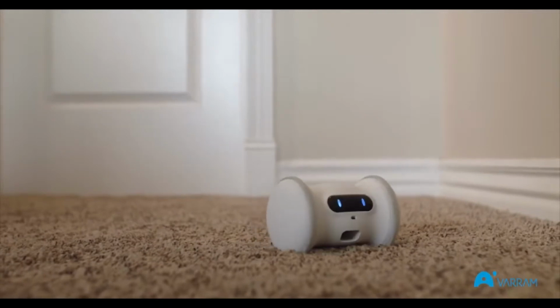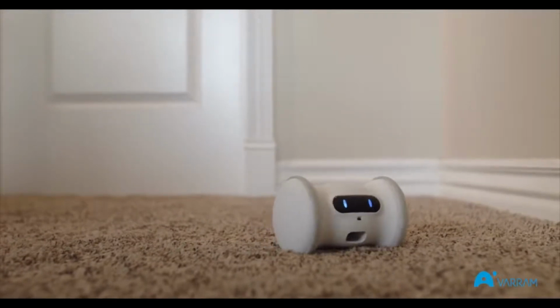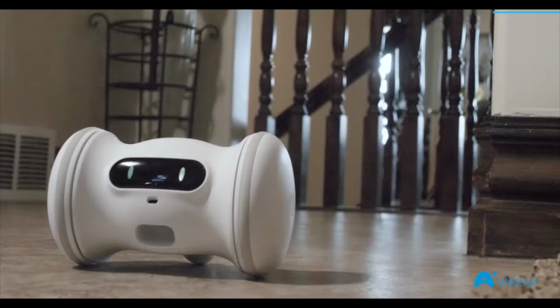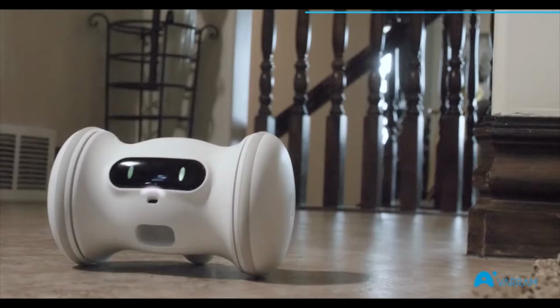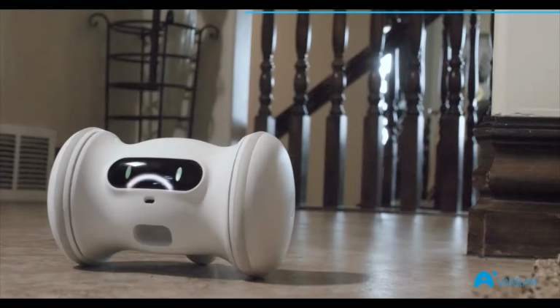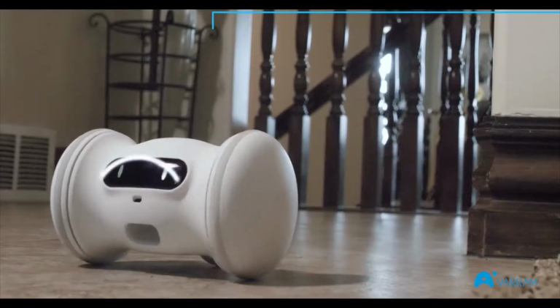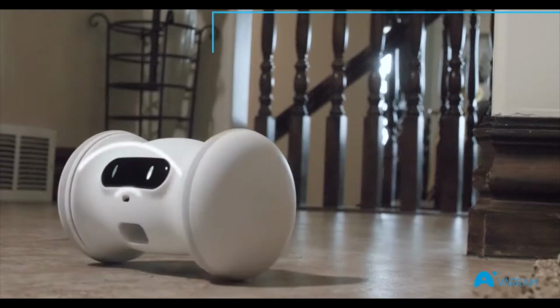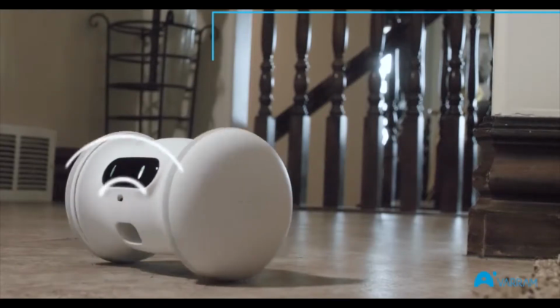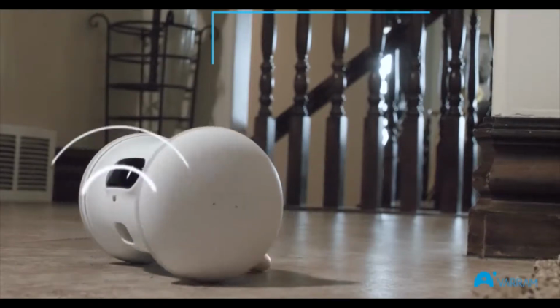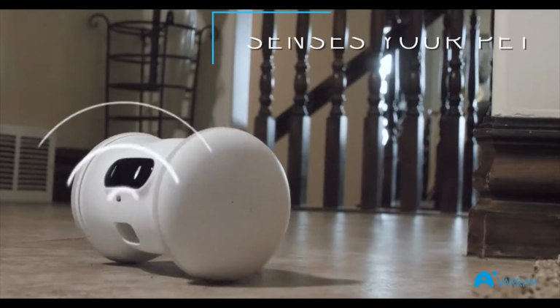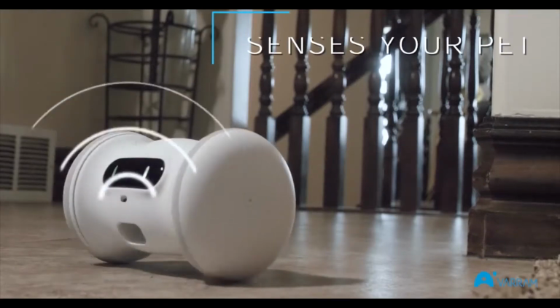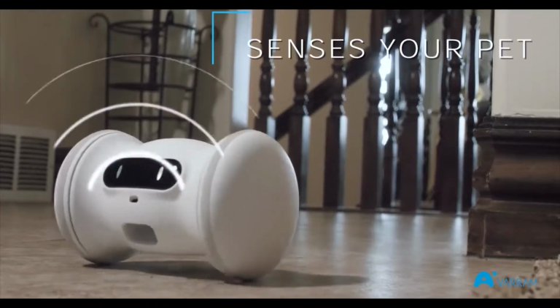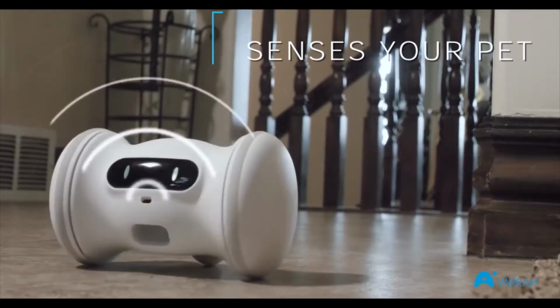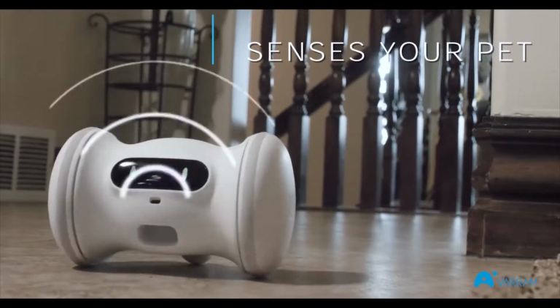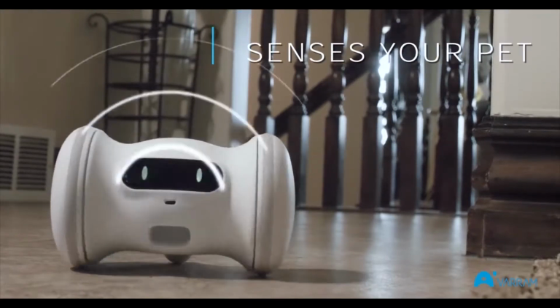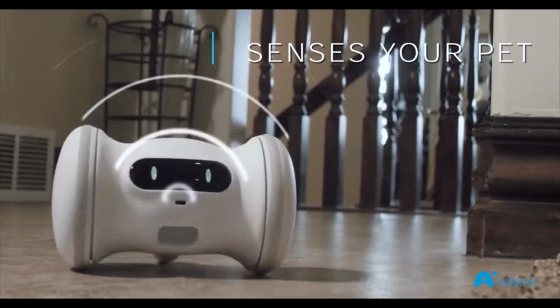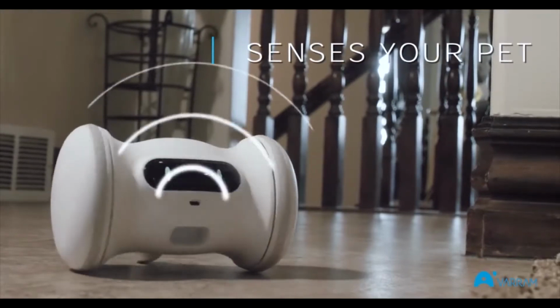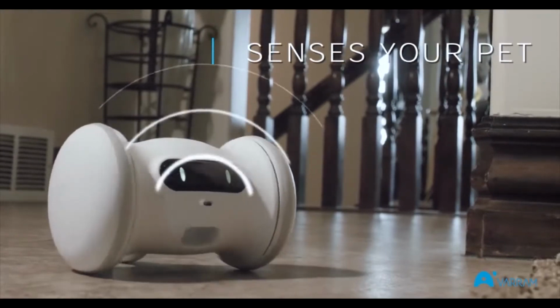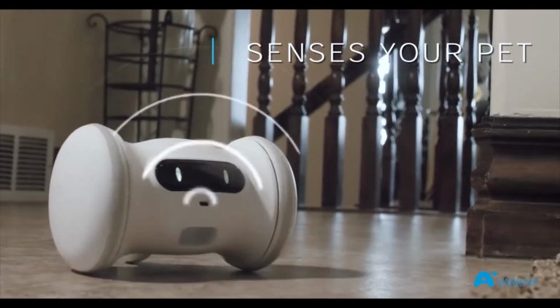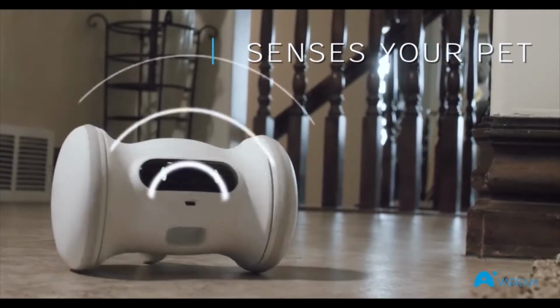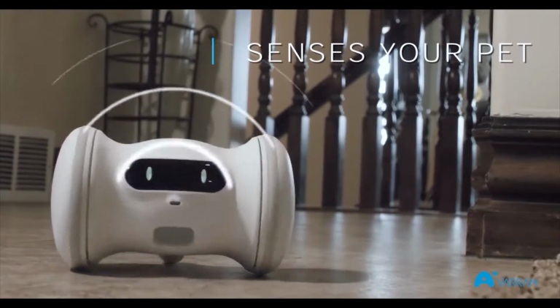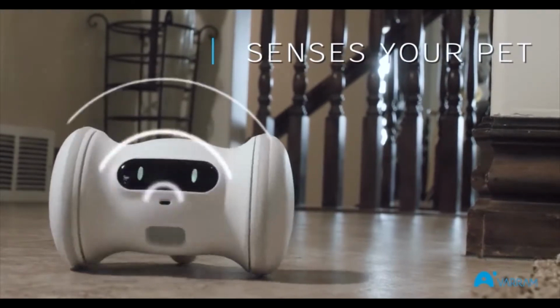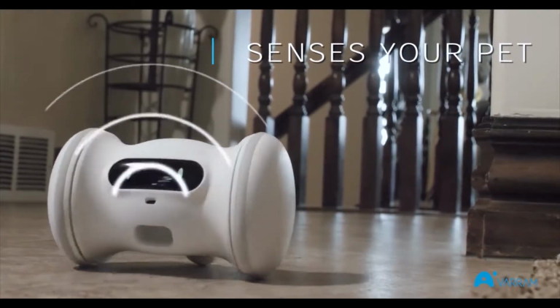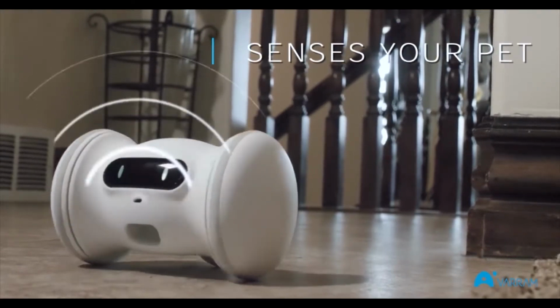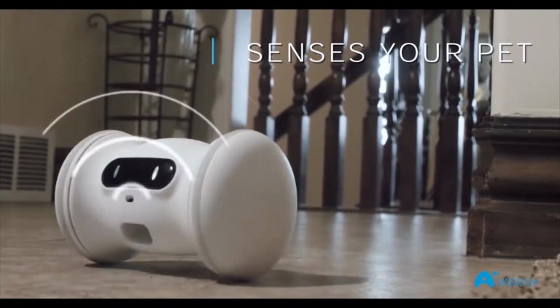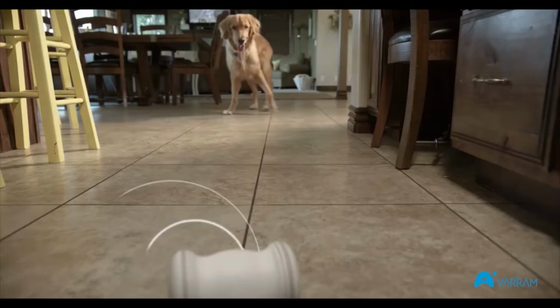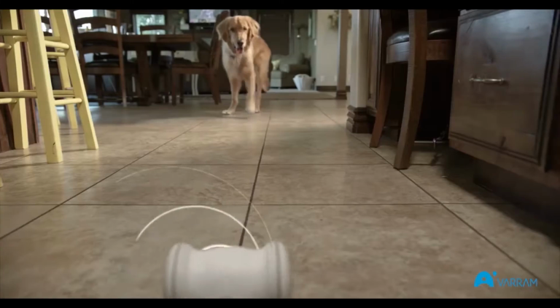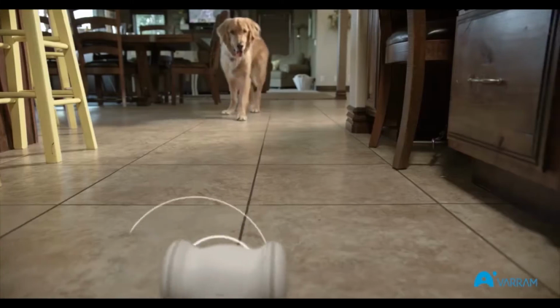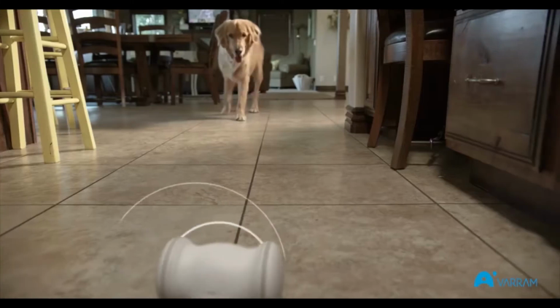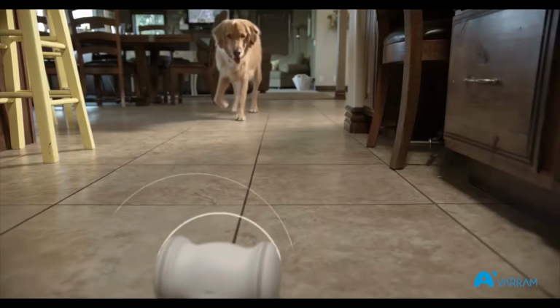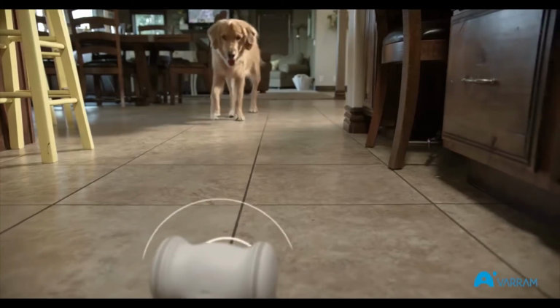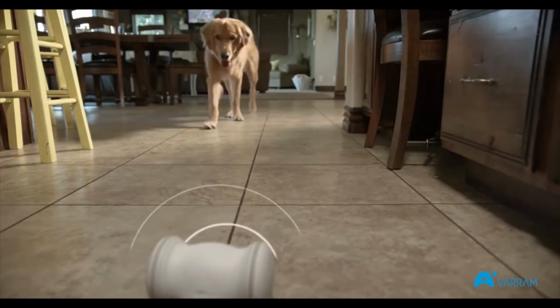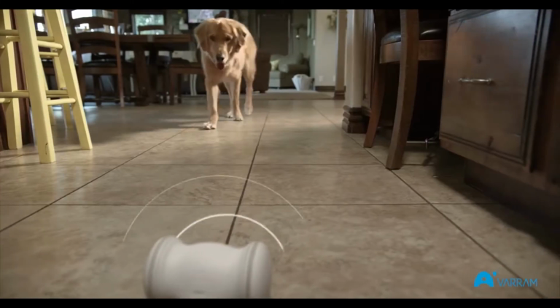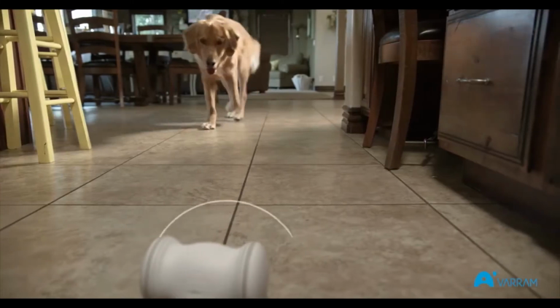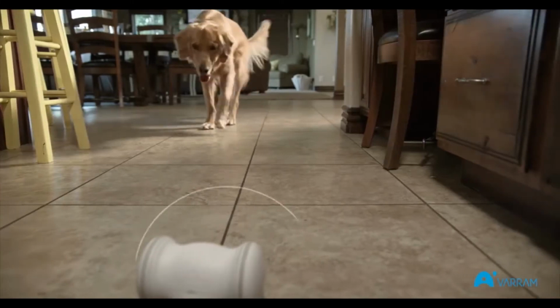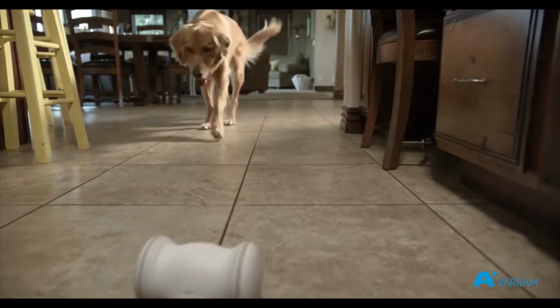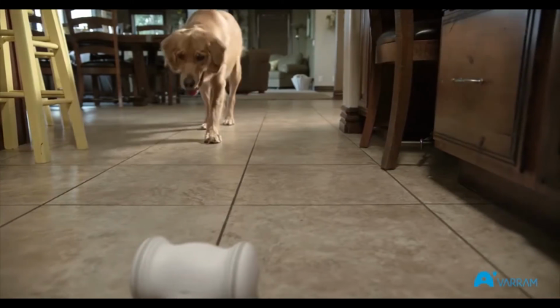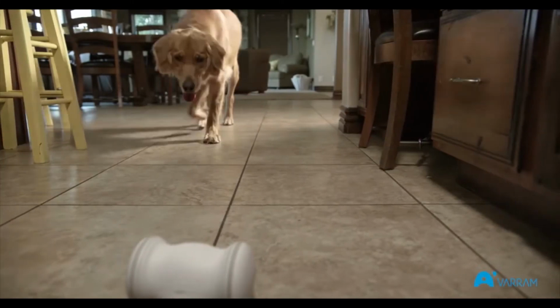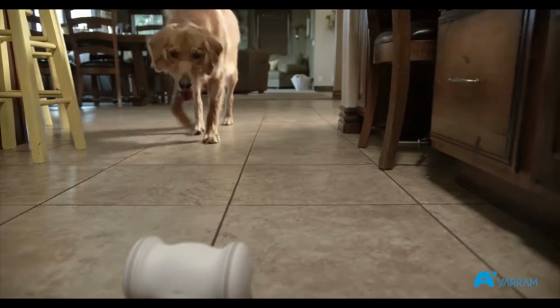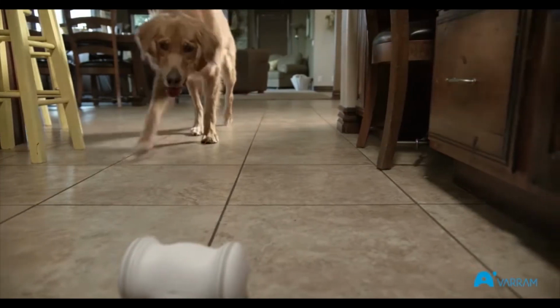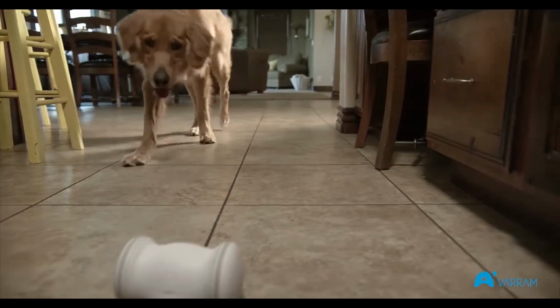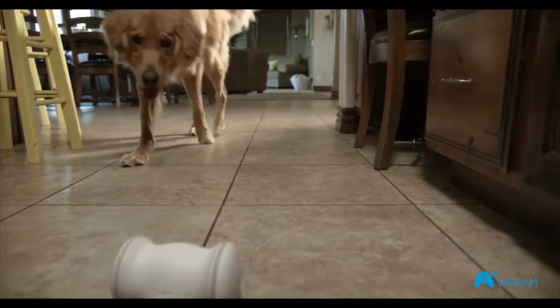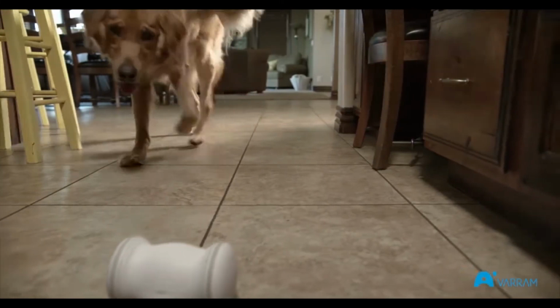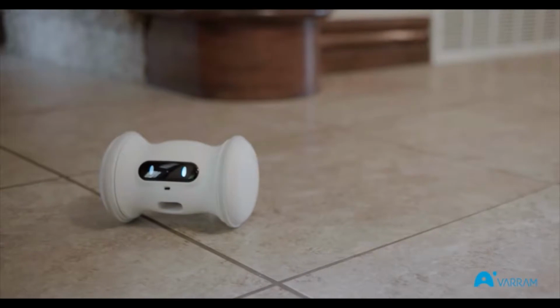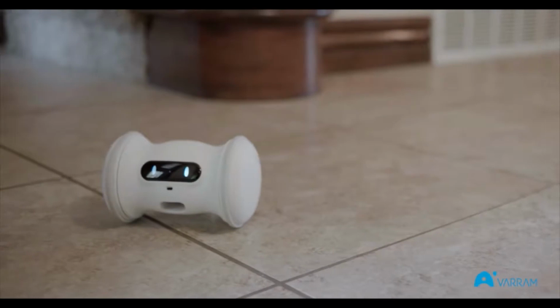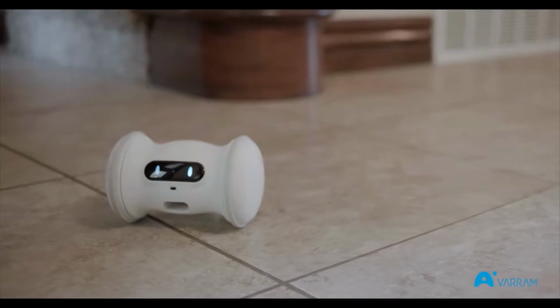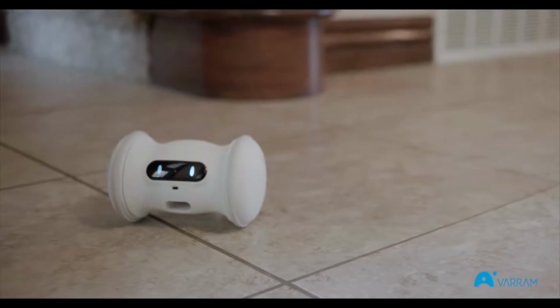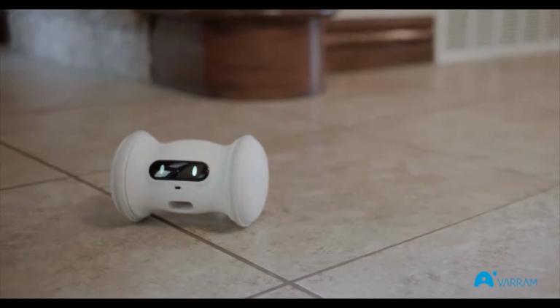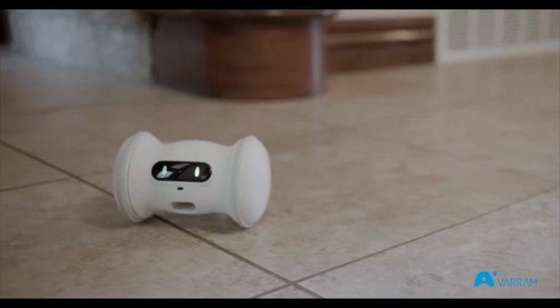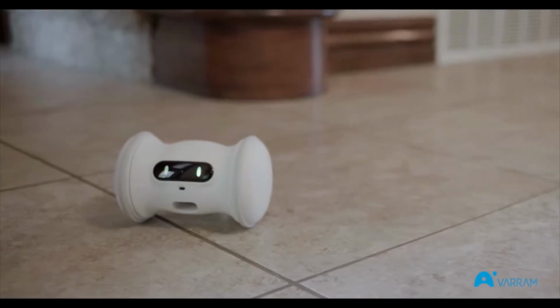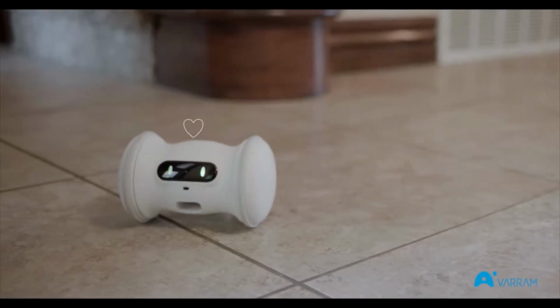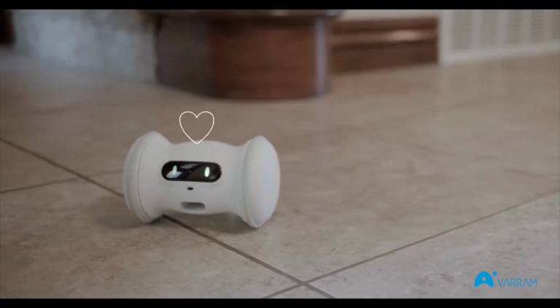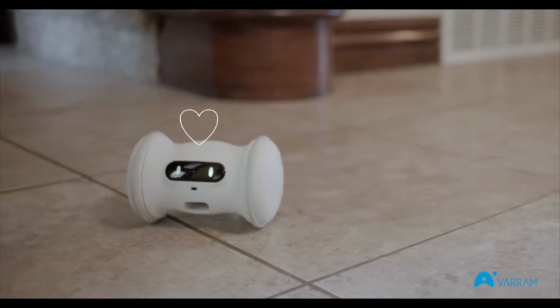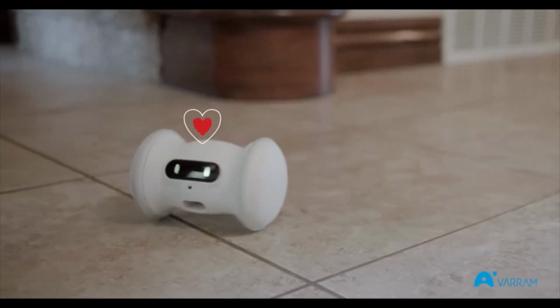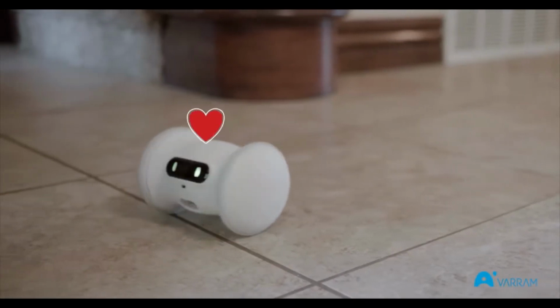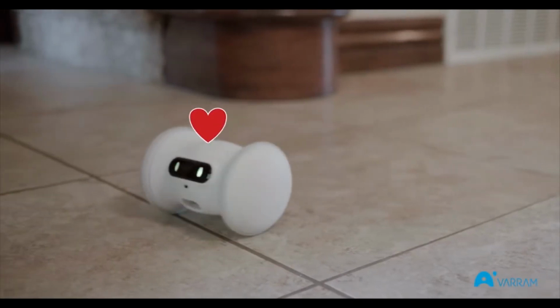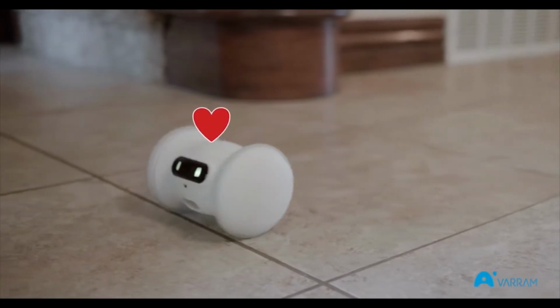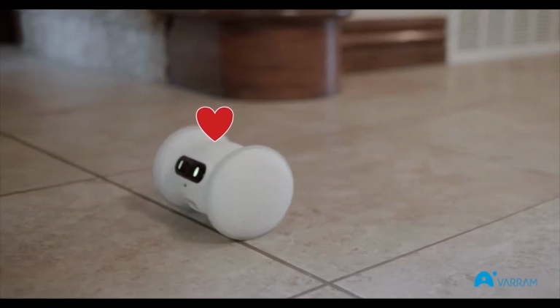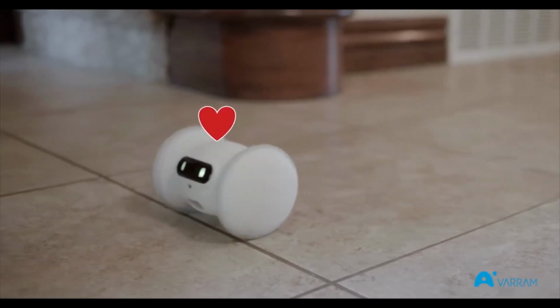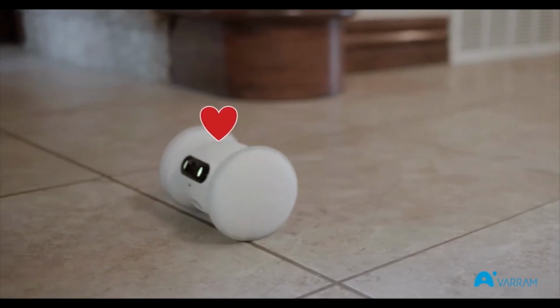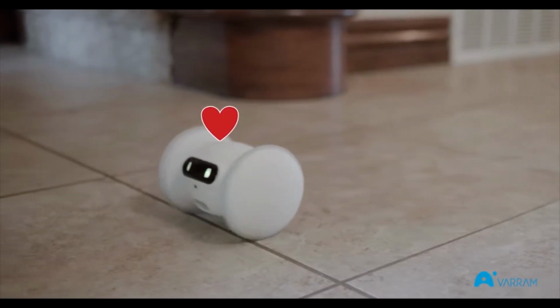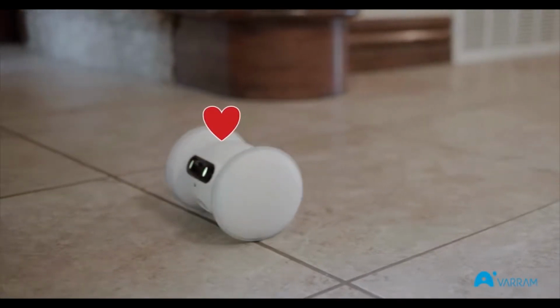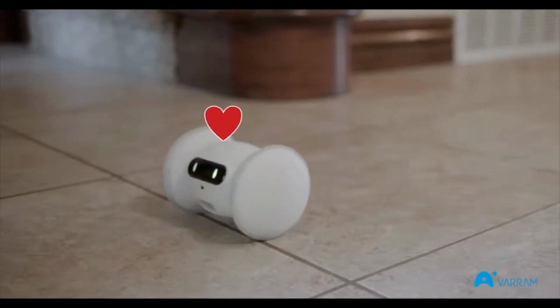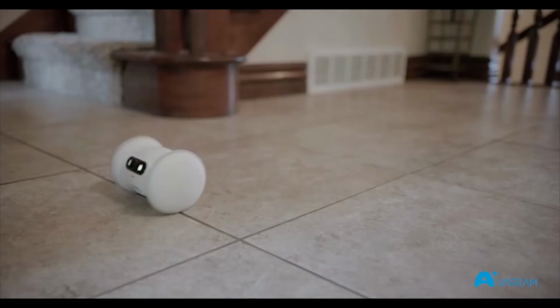It's smart enough to know when your pet is no longer close, and cute enough to get your dog playing again.